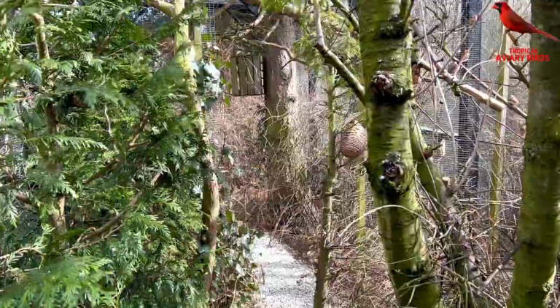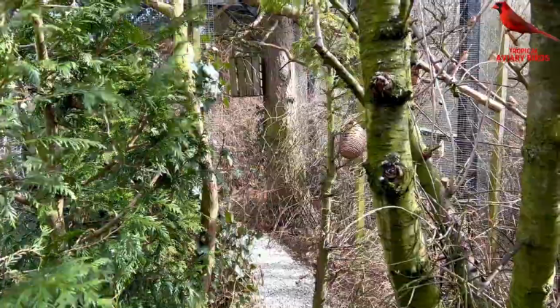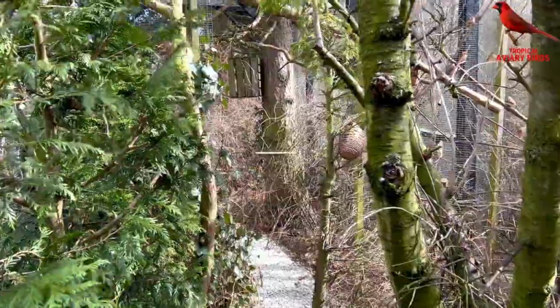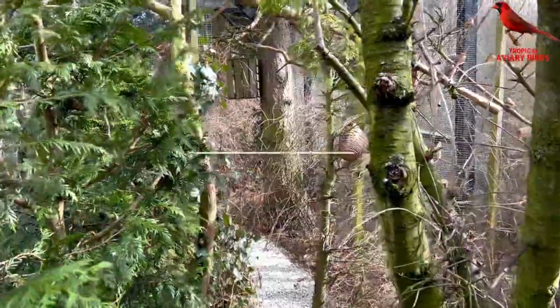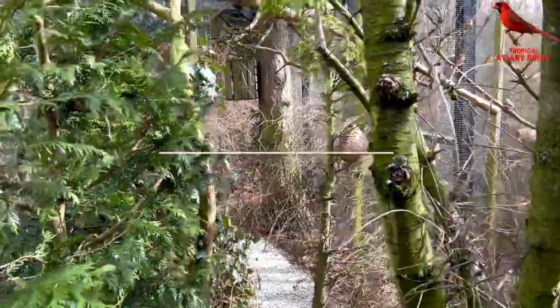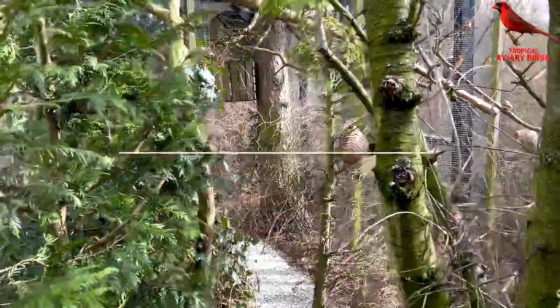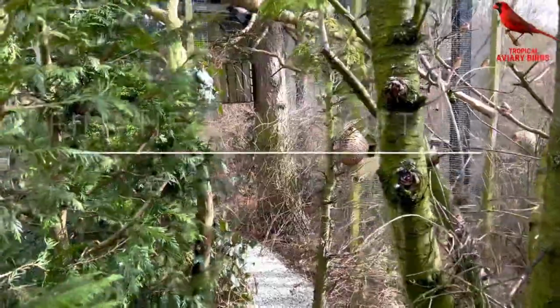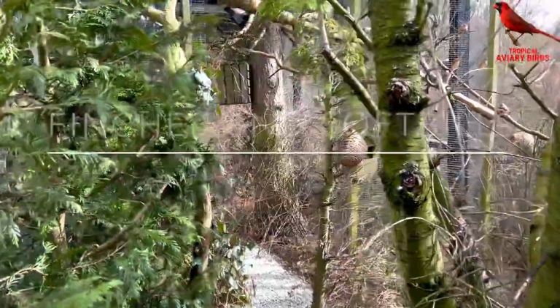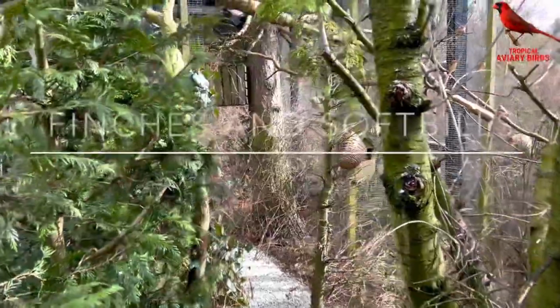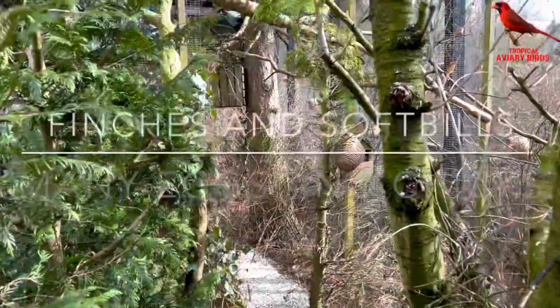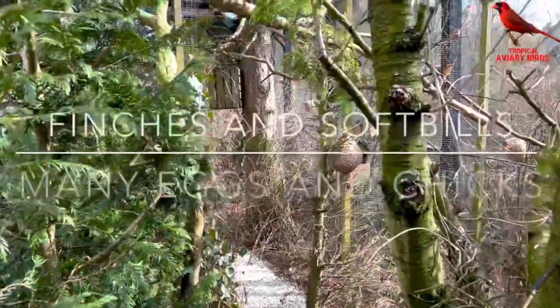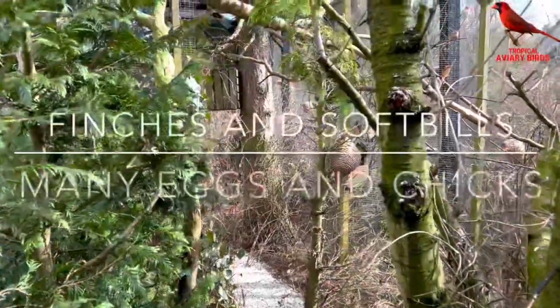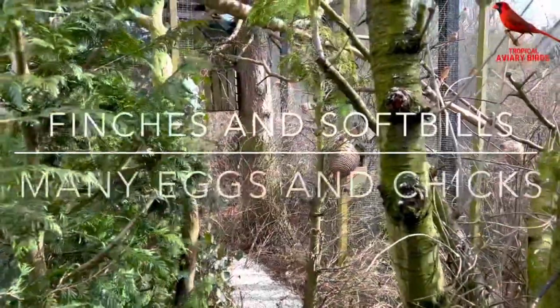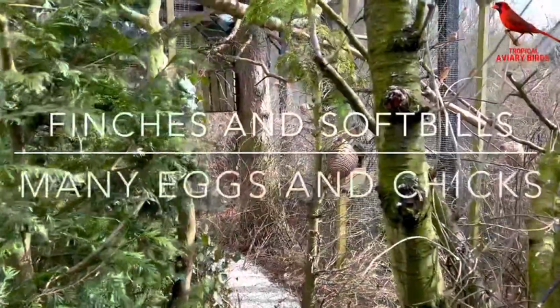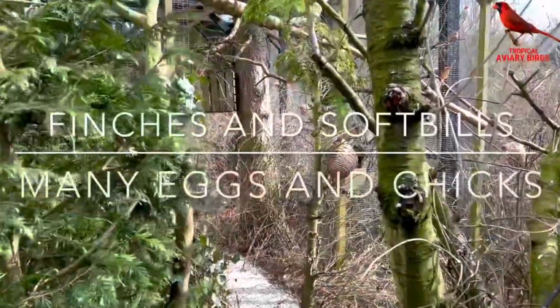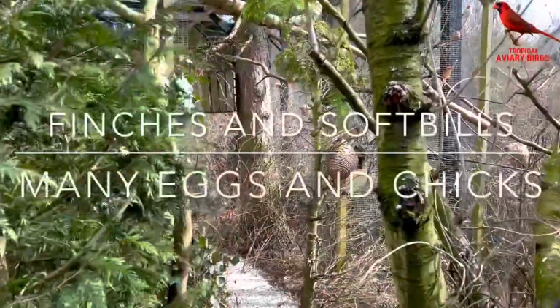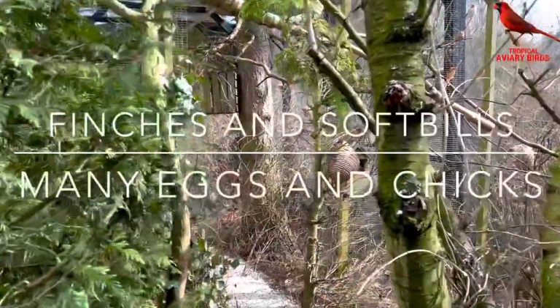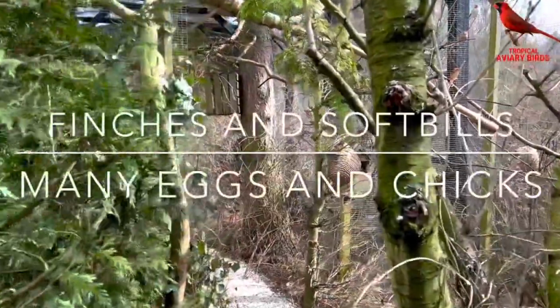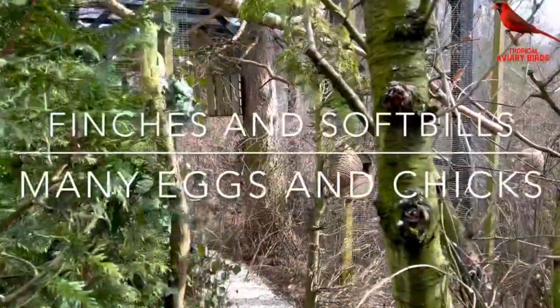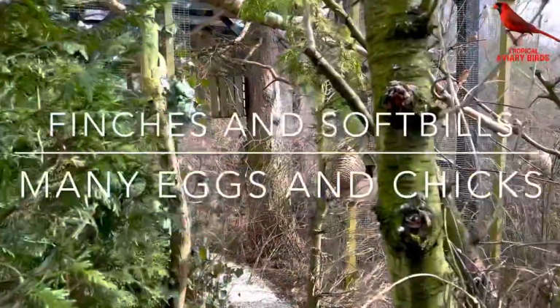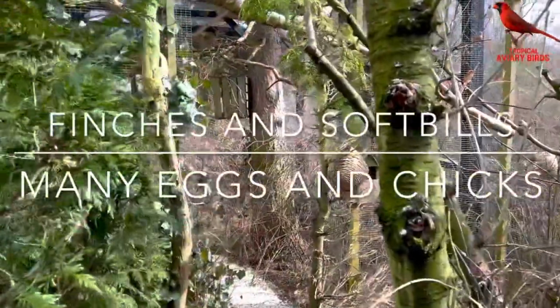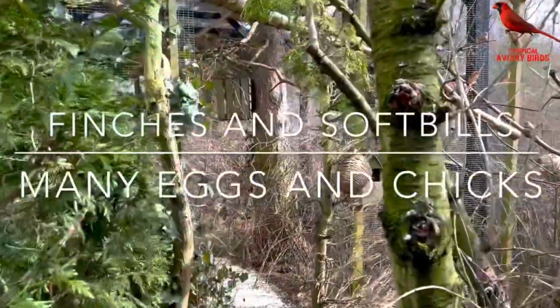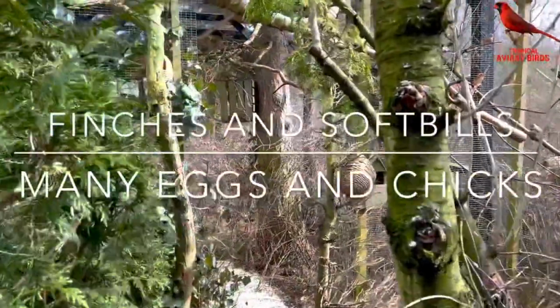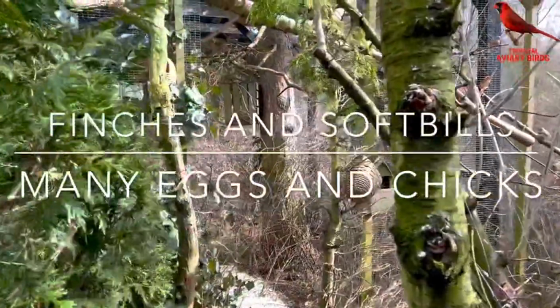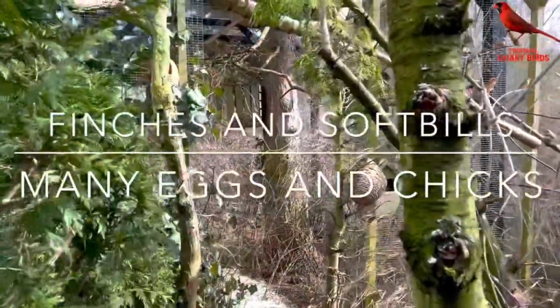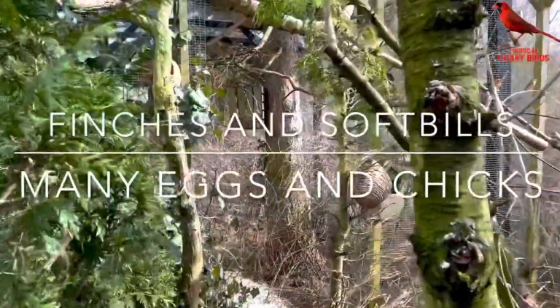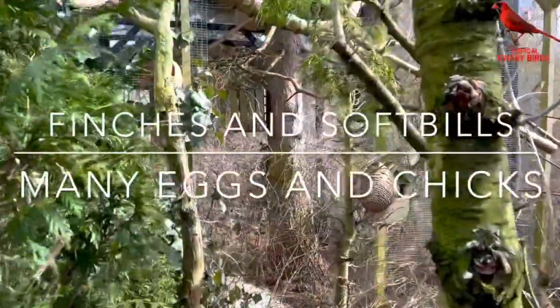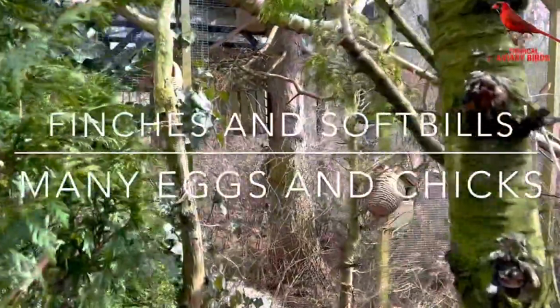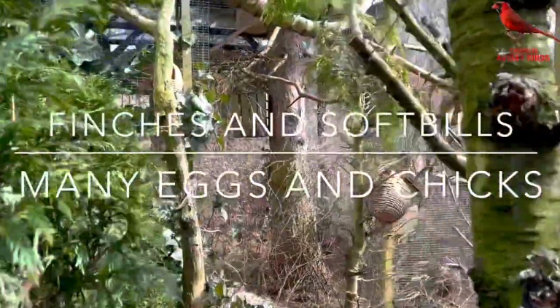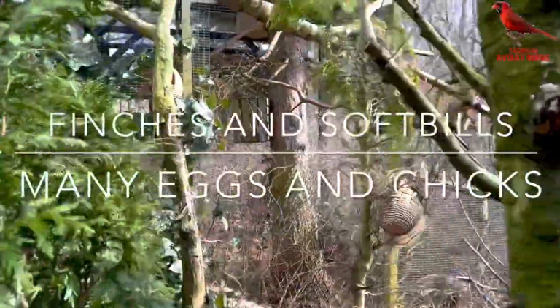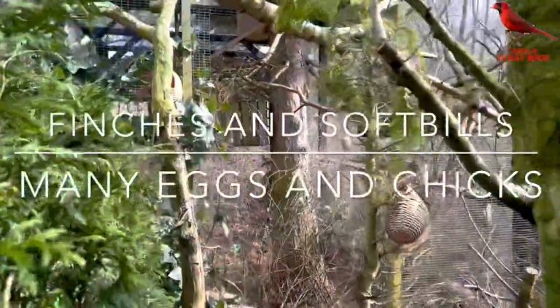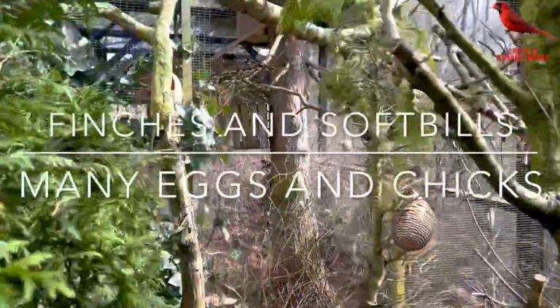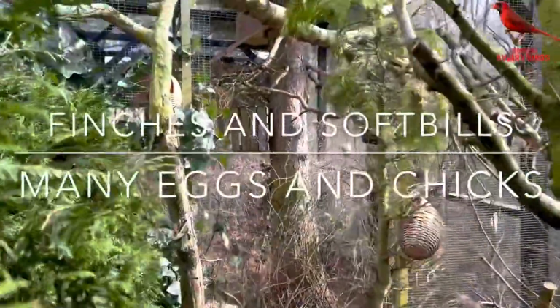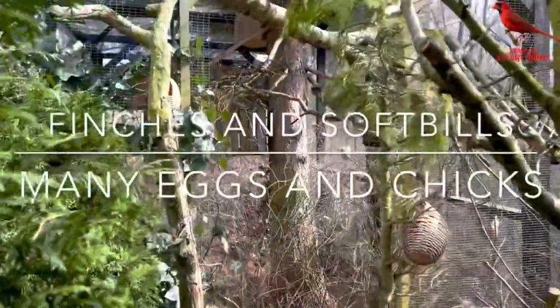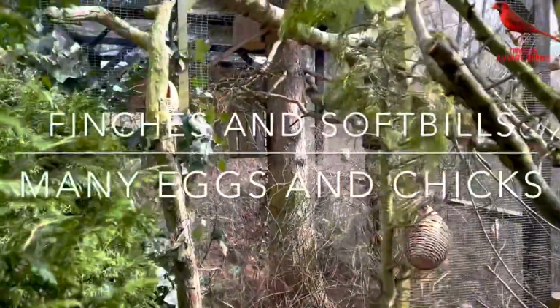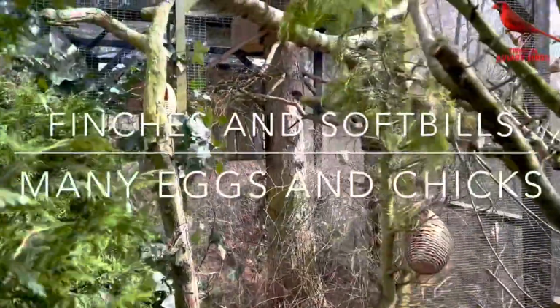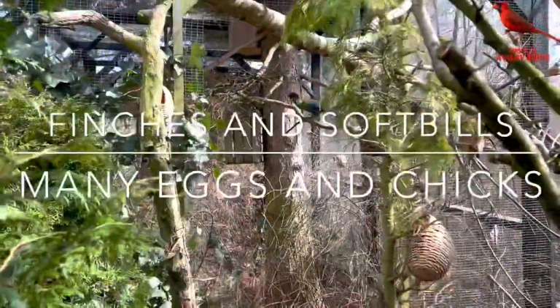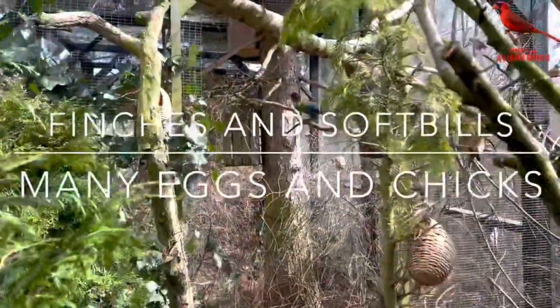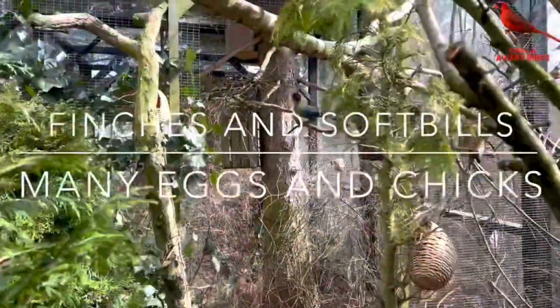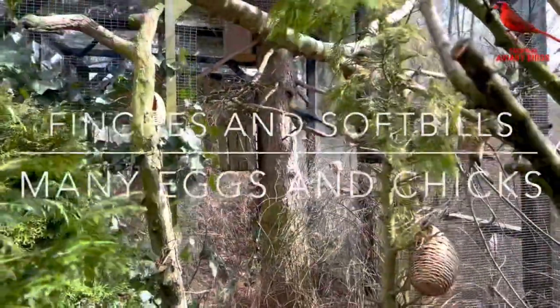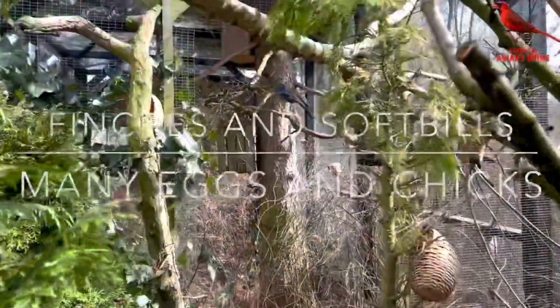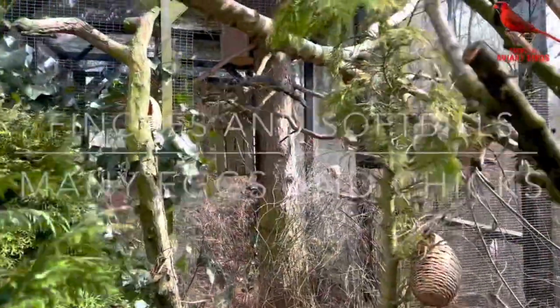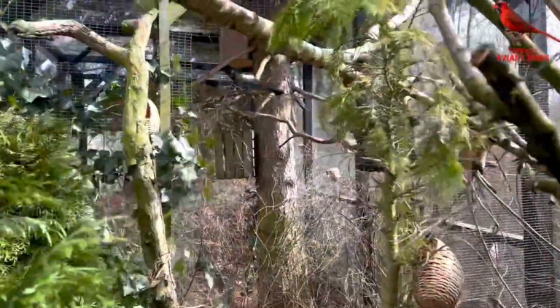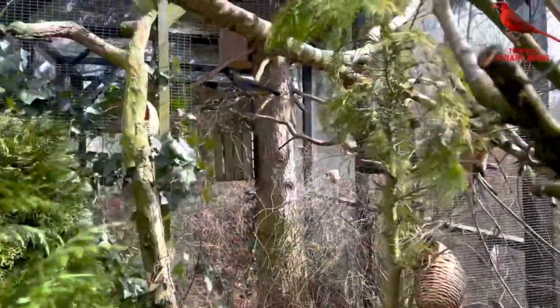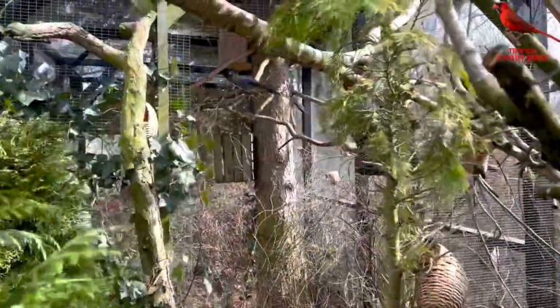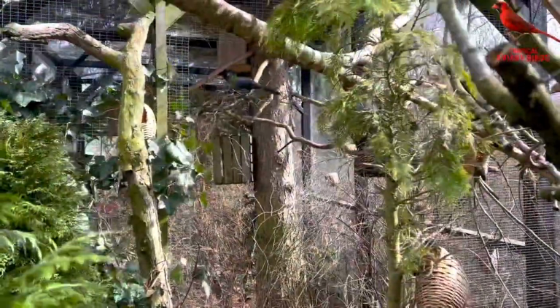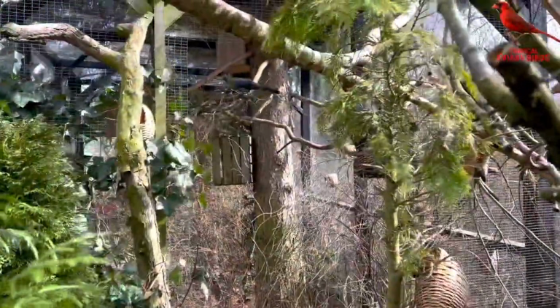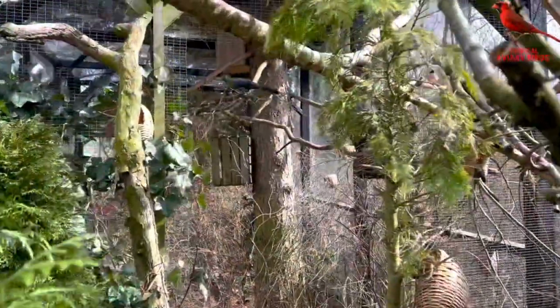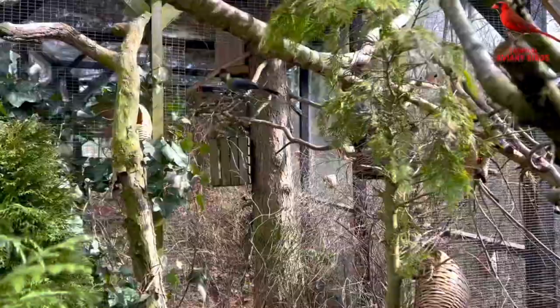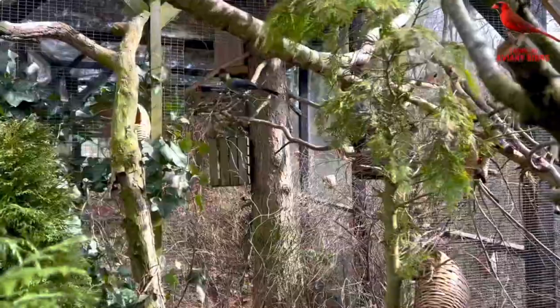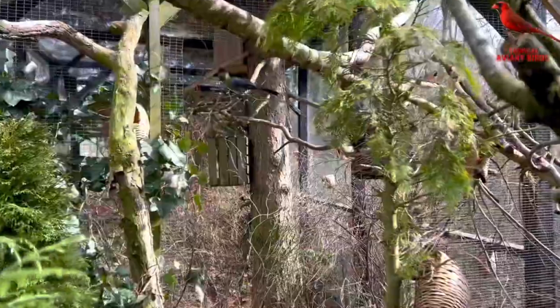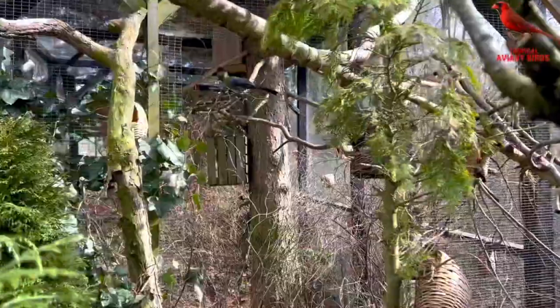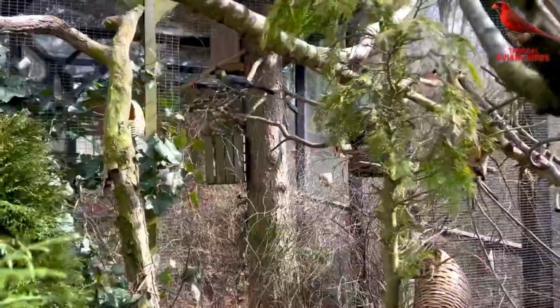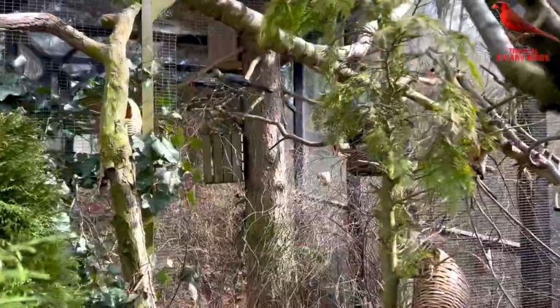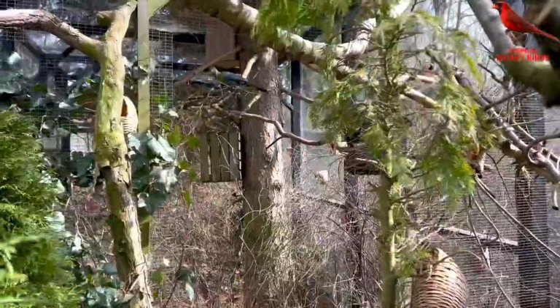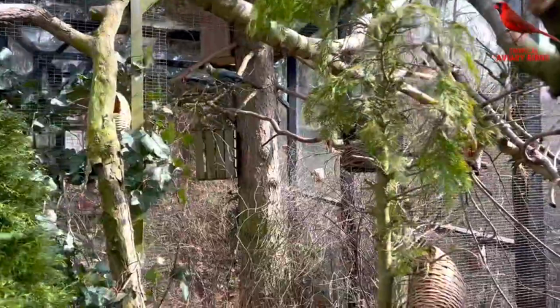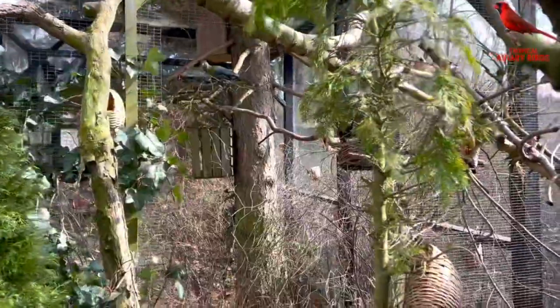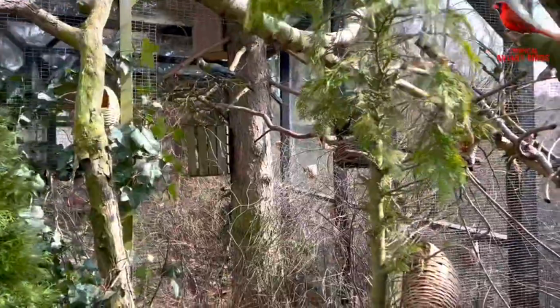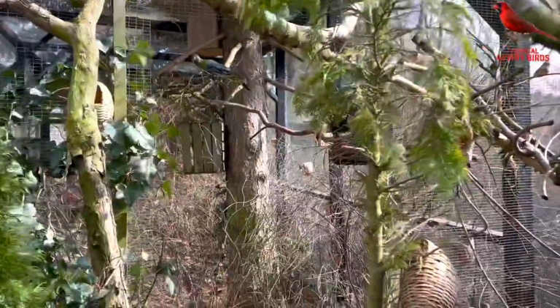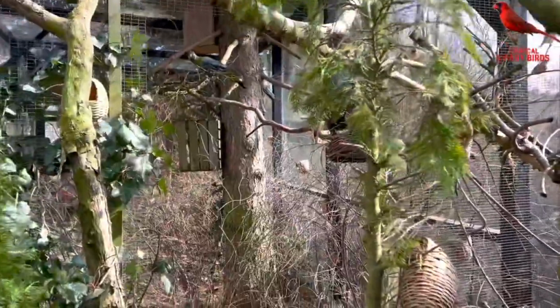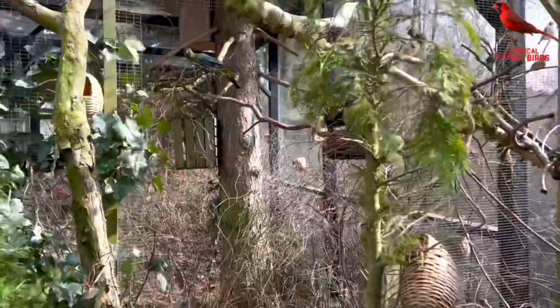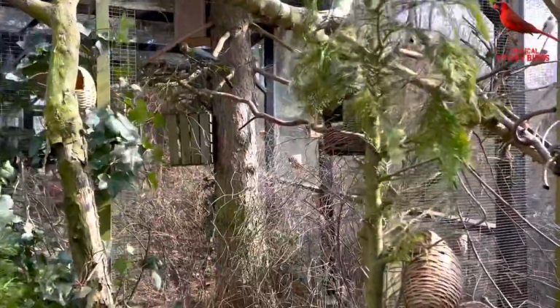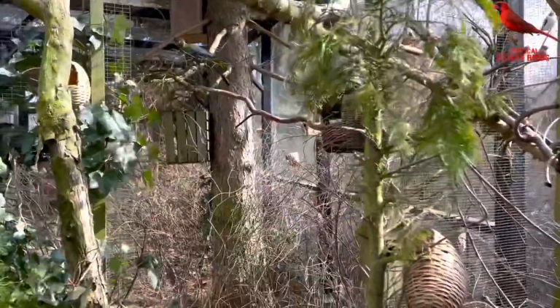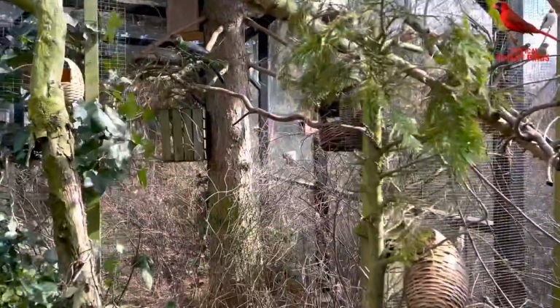Hello all and welcome back to yet another video on bird keeping. Today a status on the breeding, both indoor and outdoor.